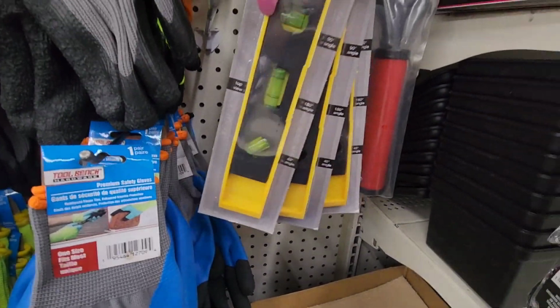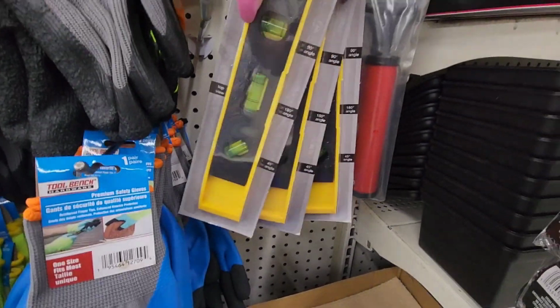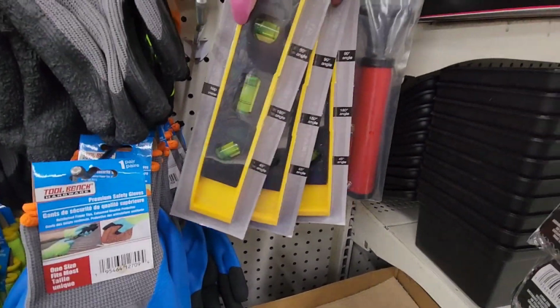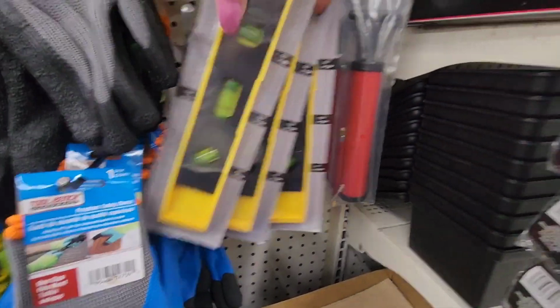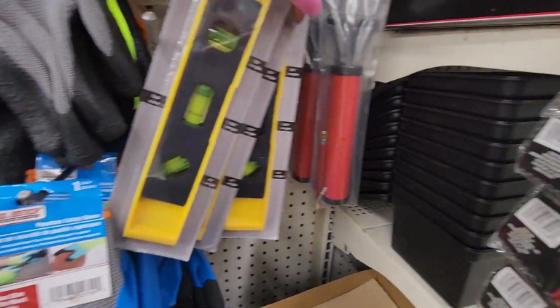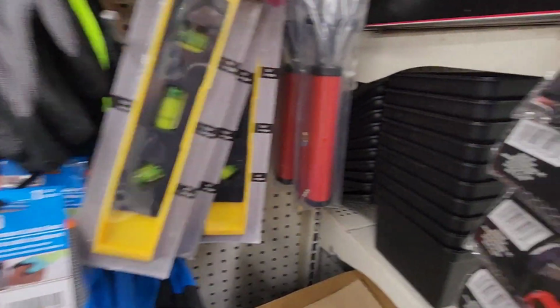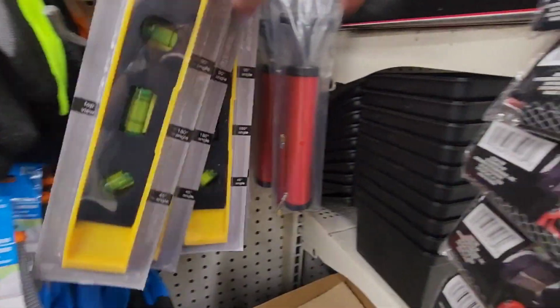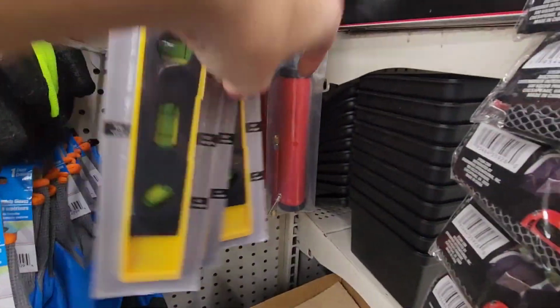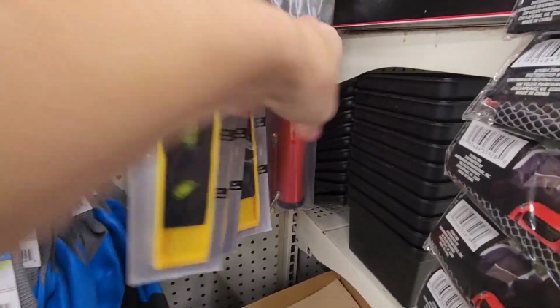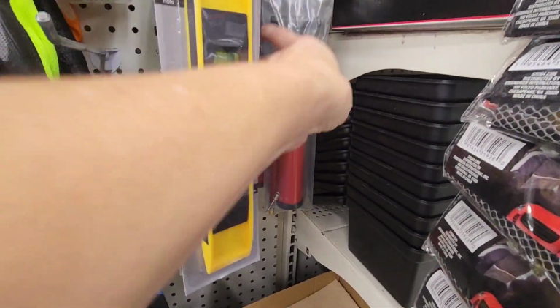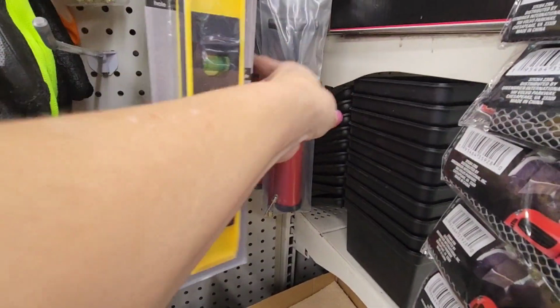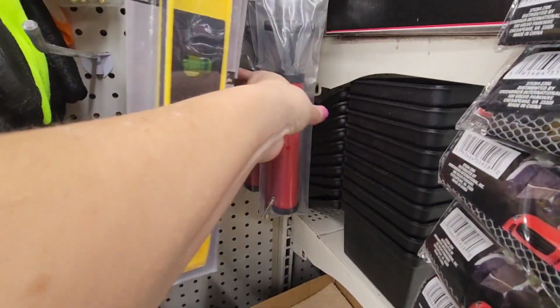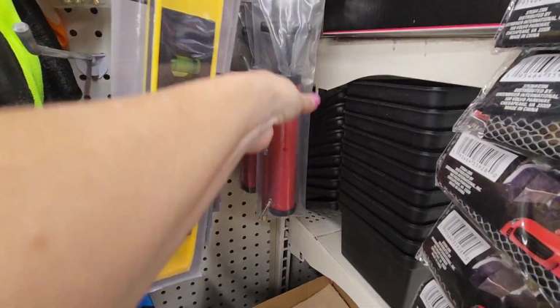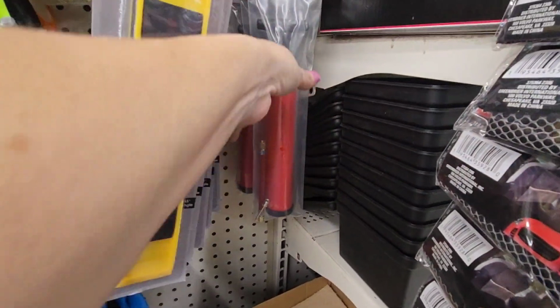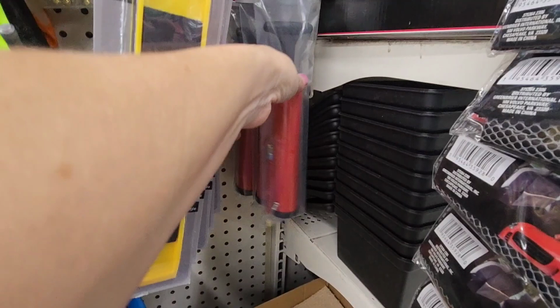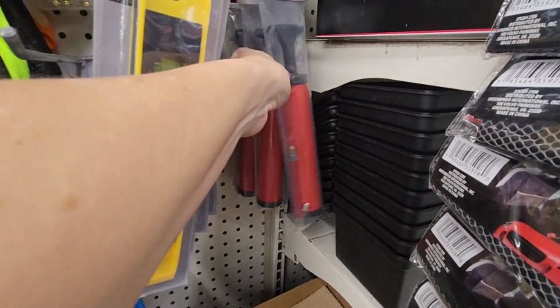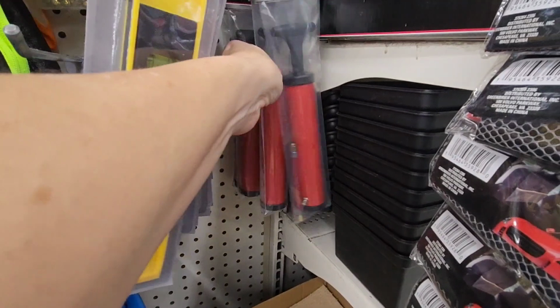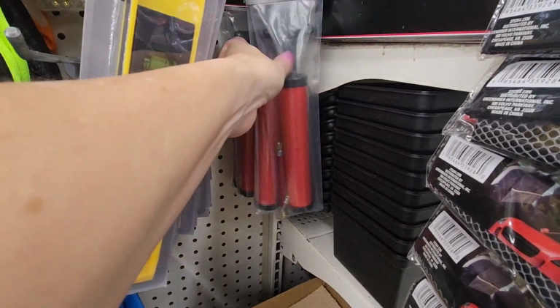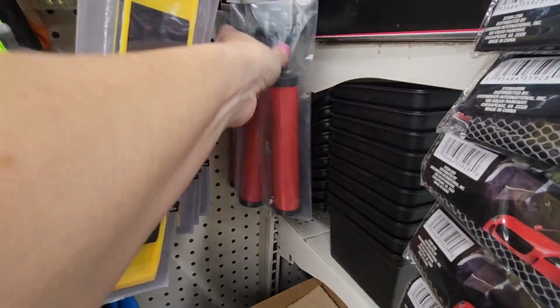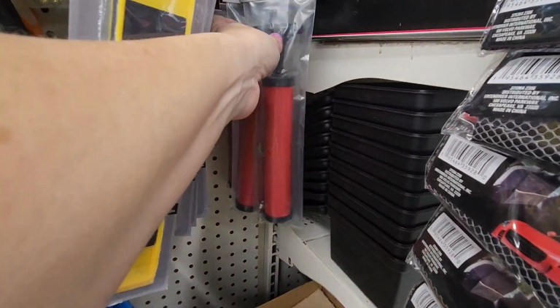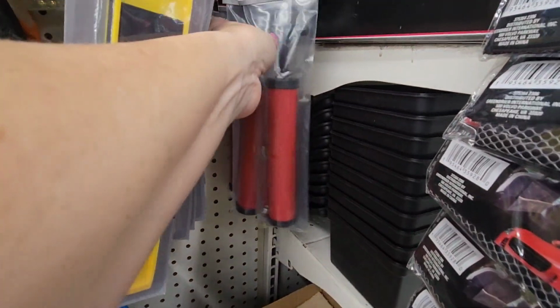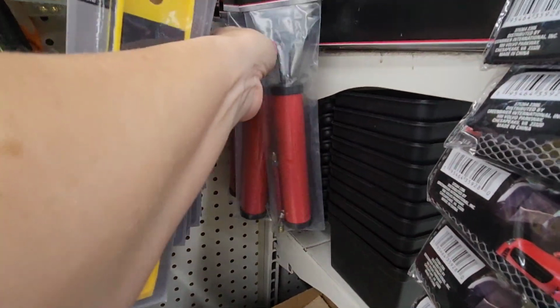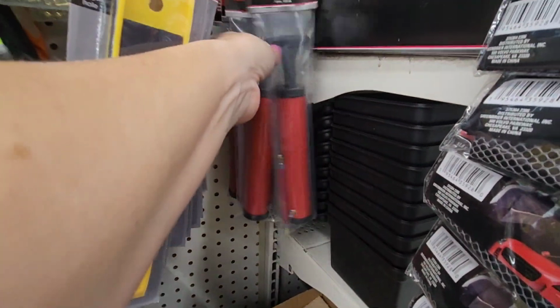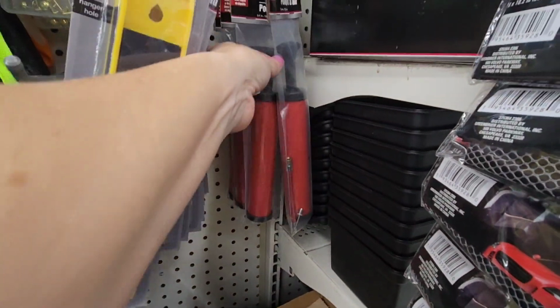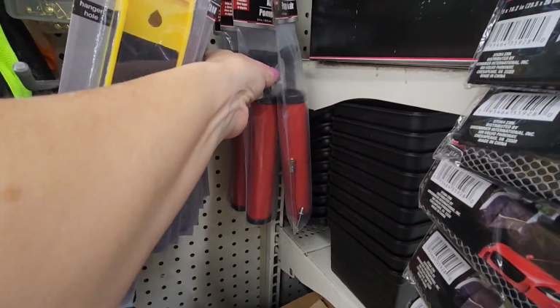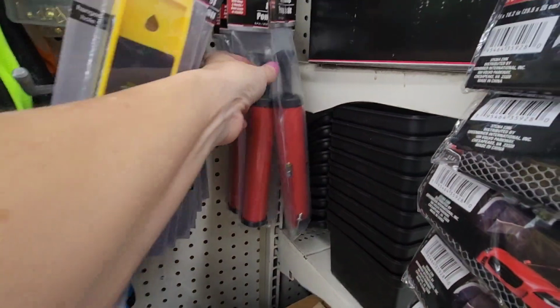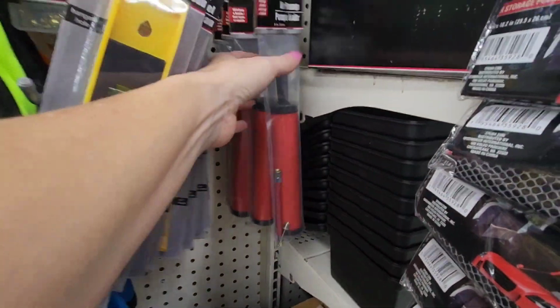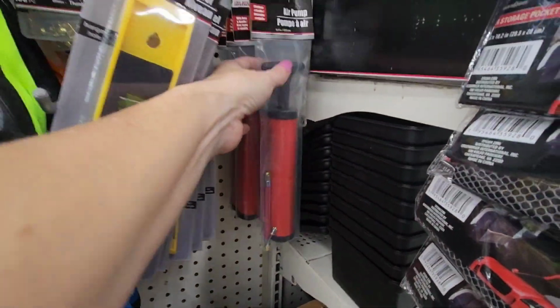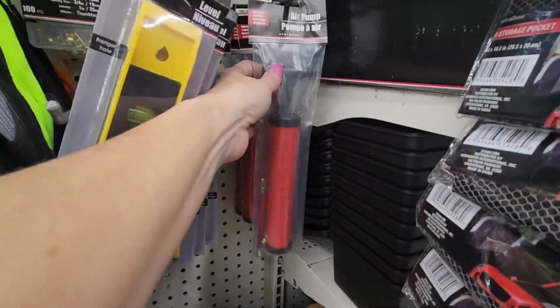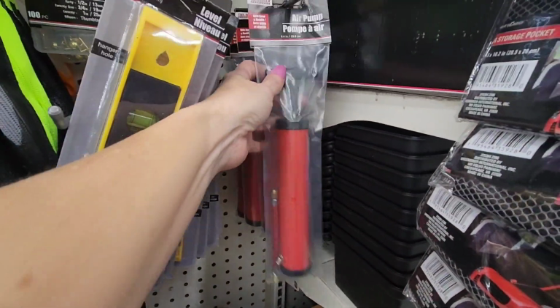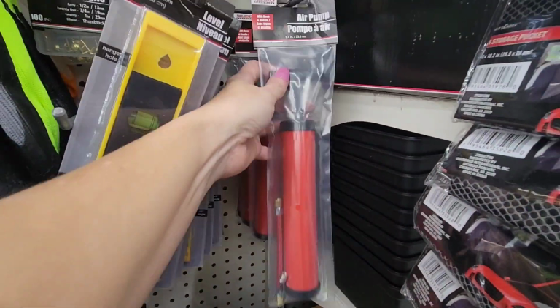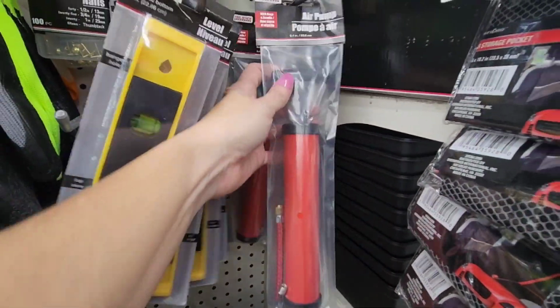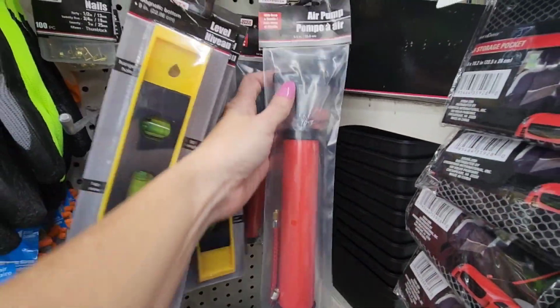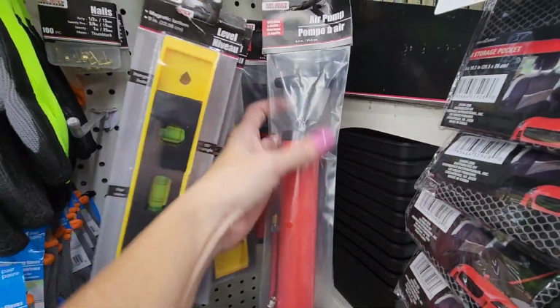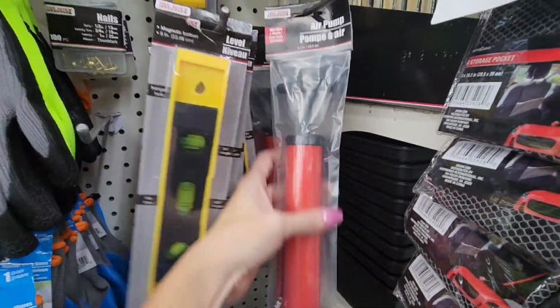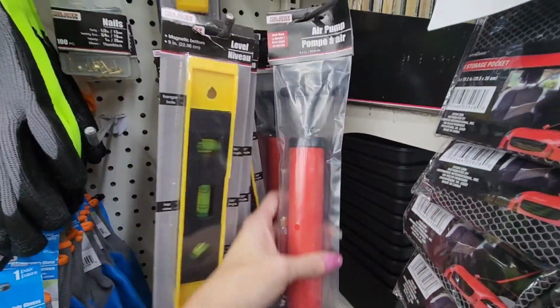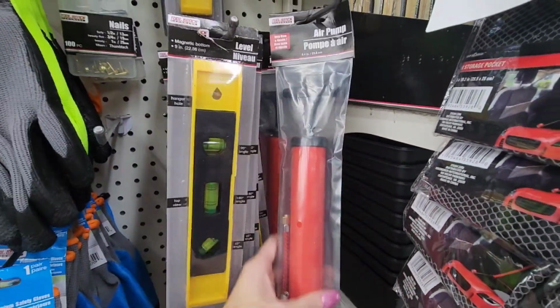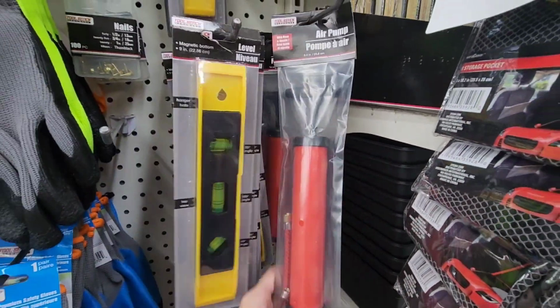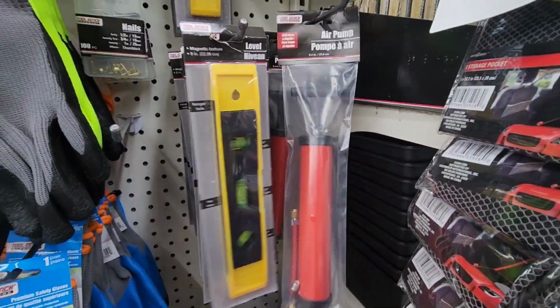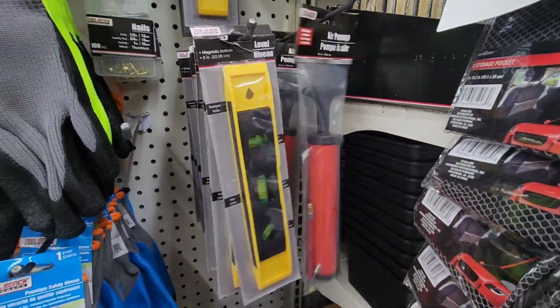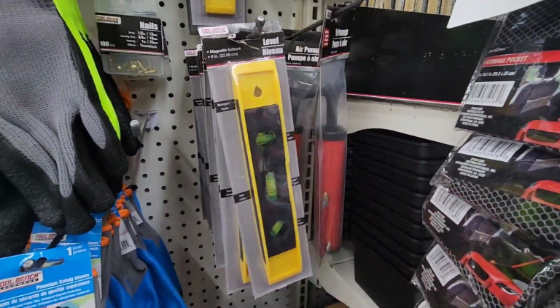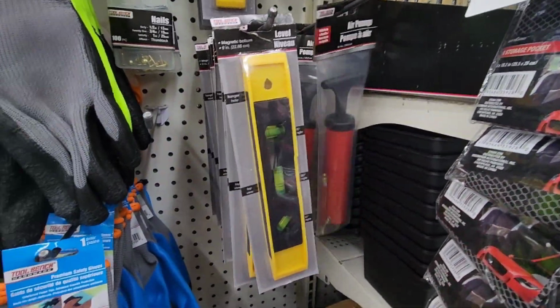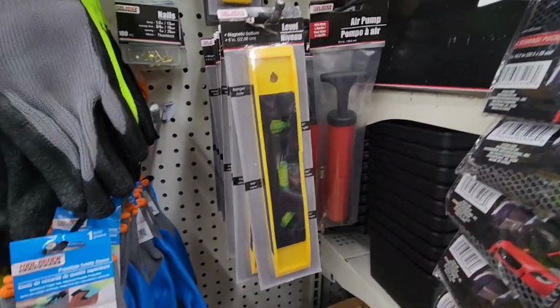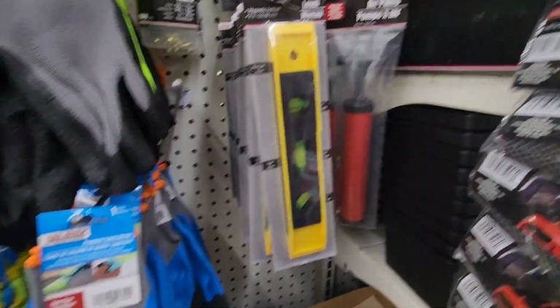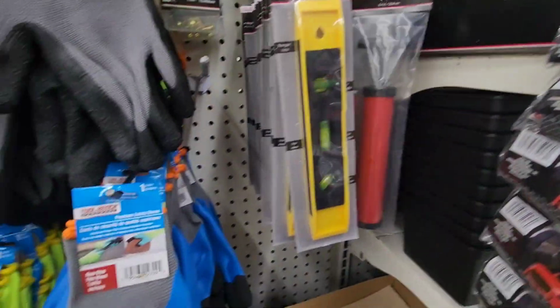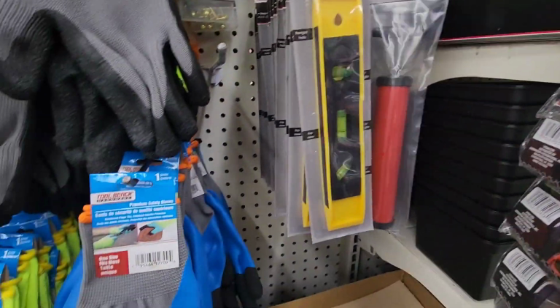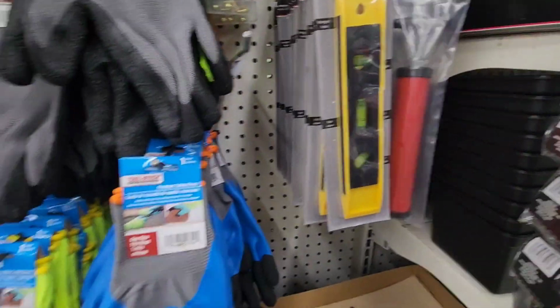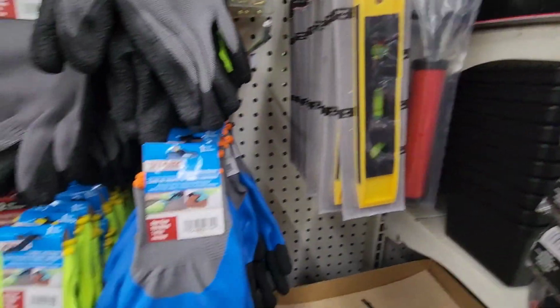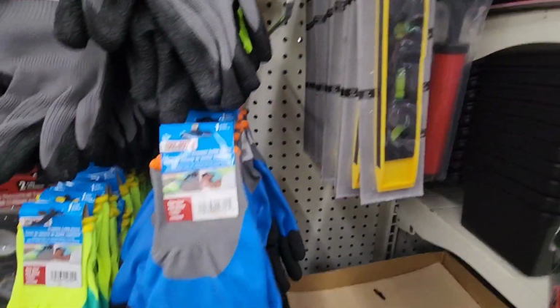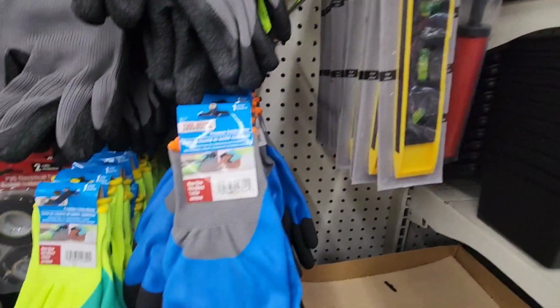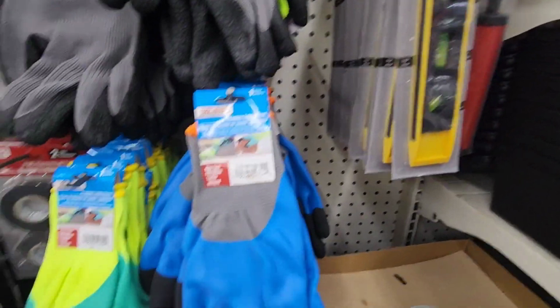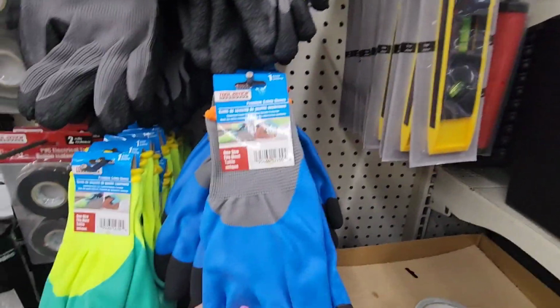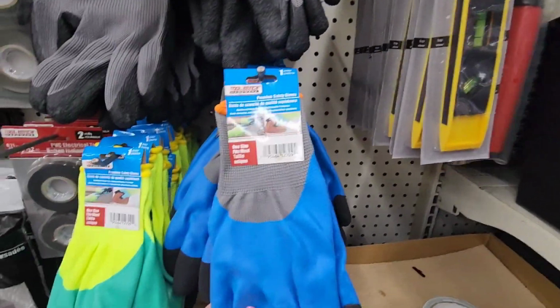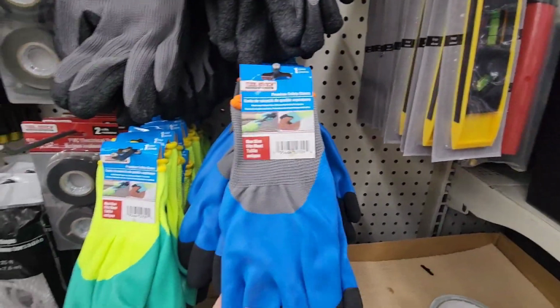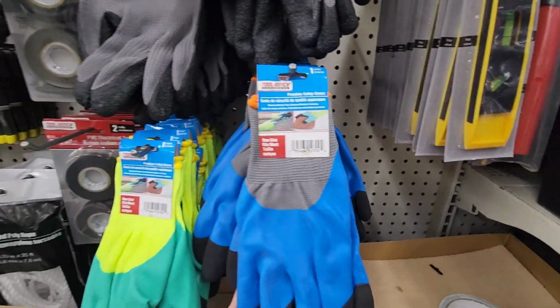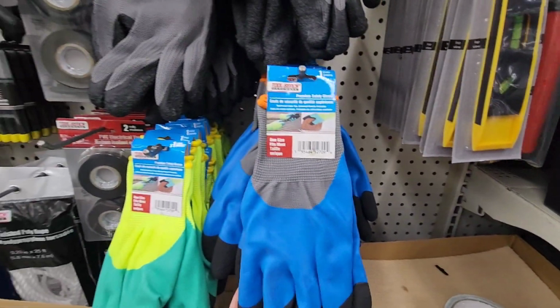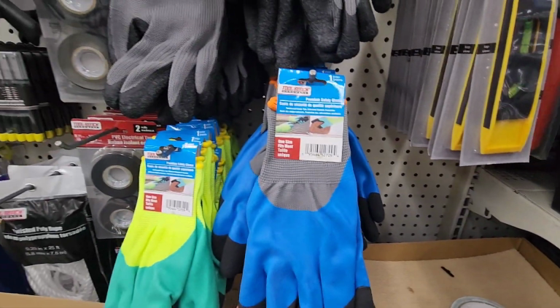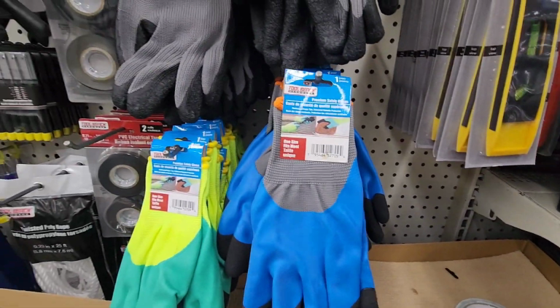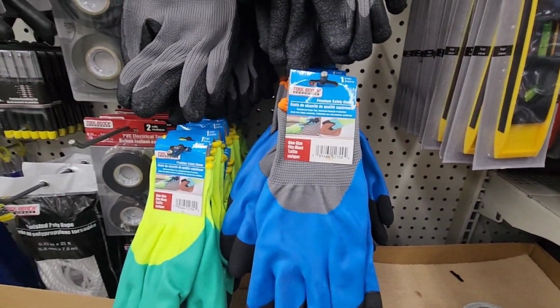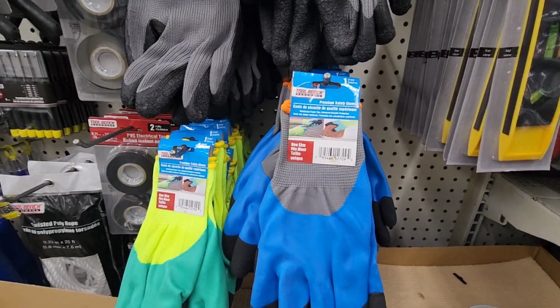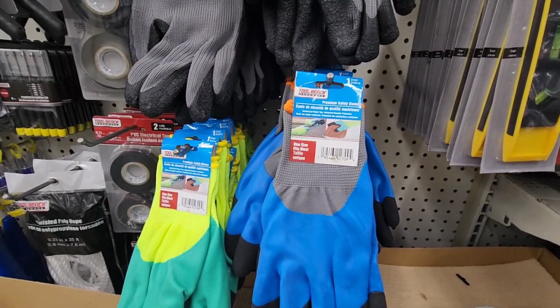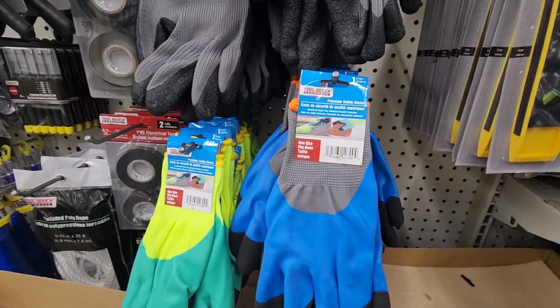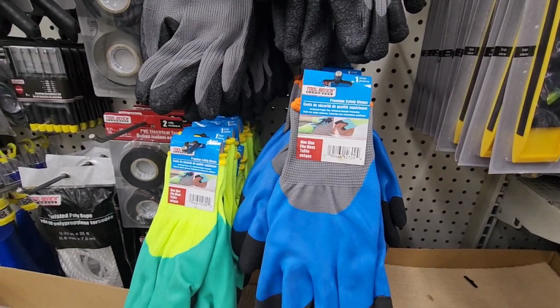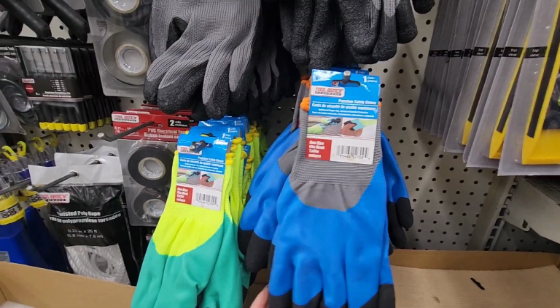I think they've had the level before. I don't know if I've seen the air pumps before — I think that's new. Here are some more of the gloves.